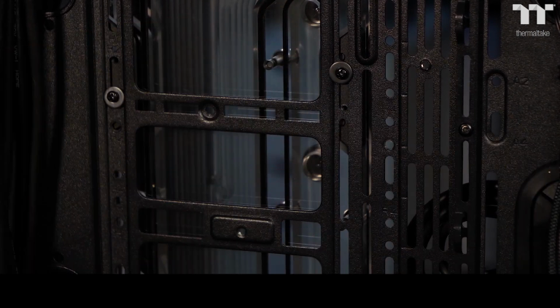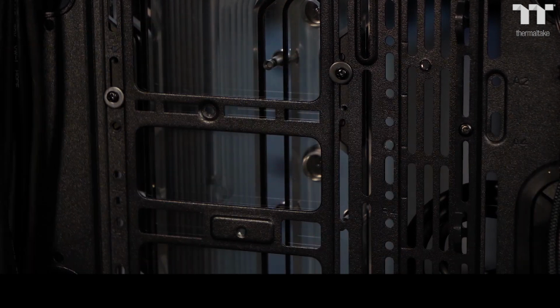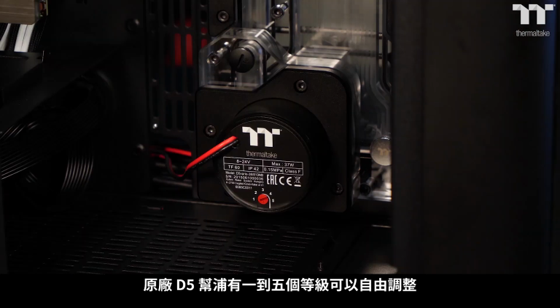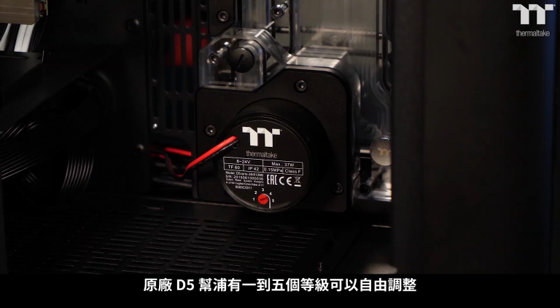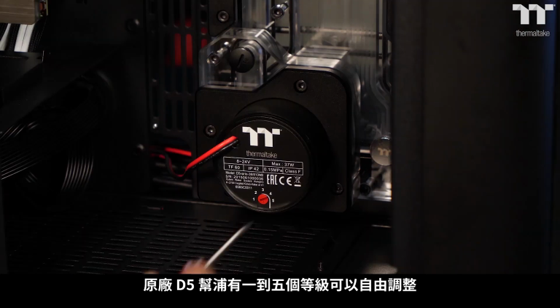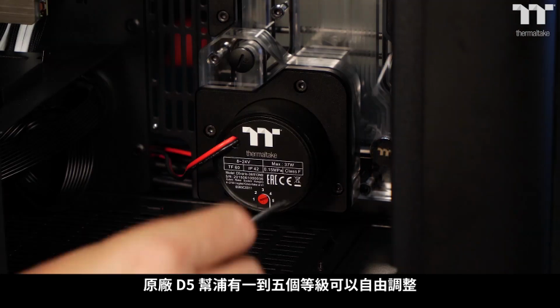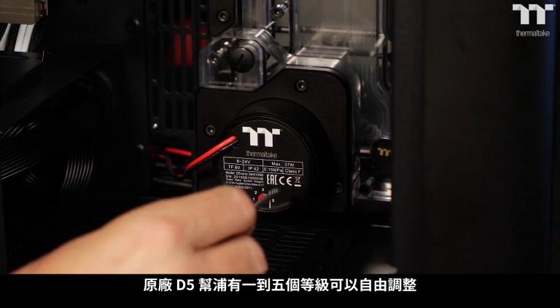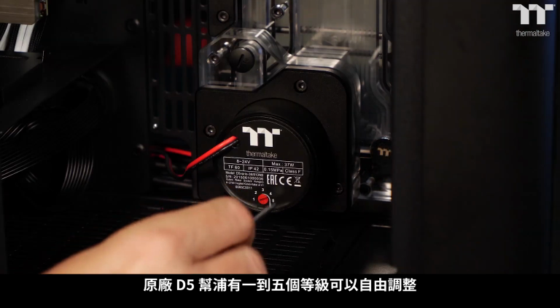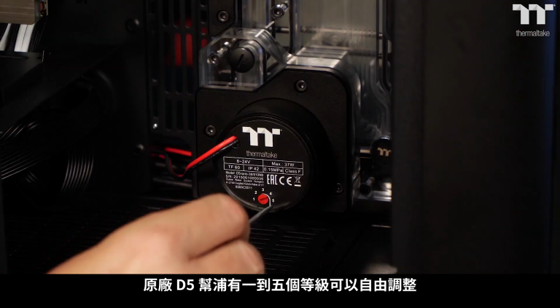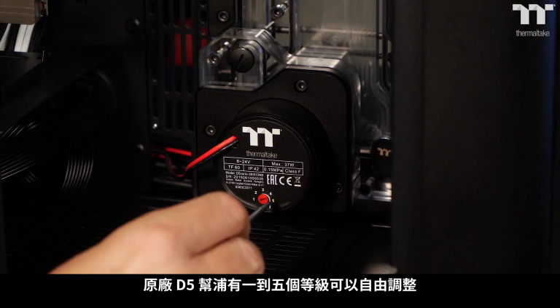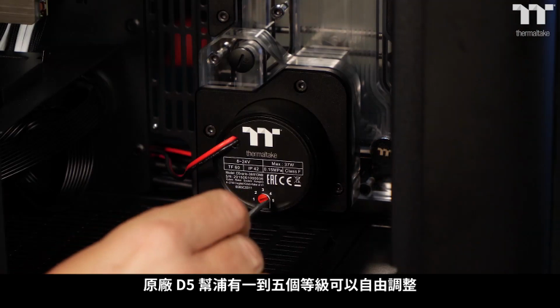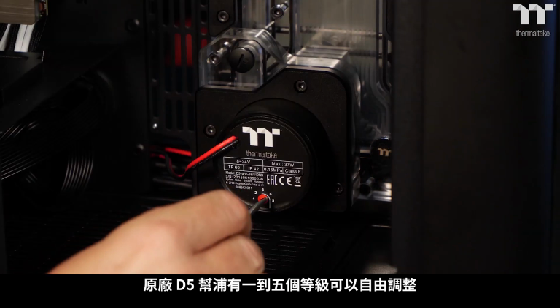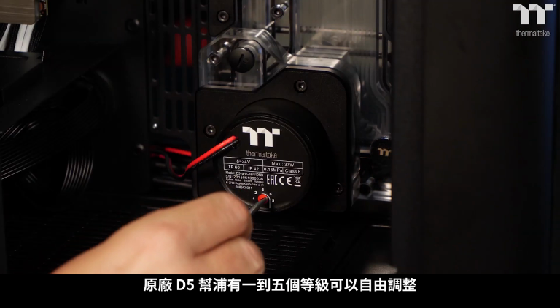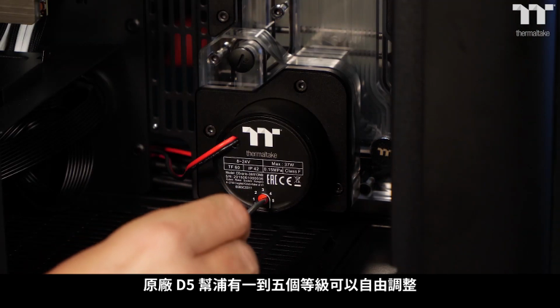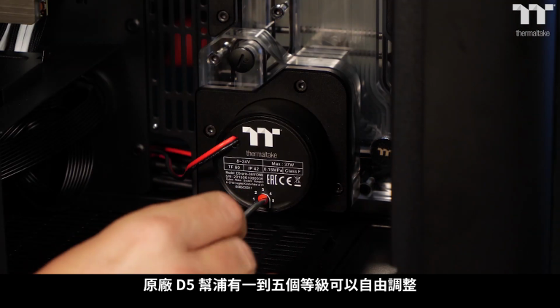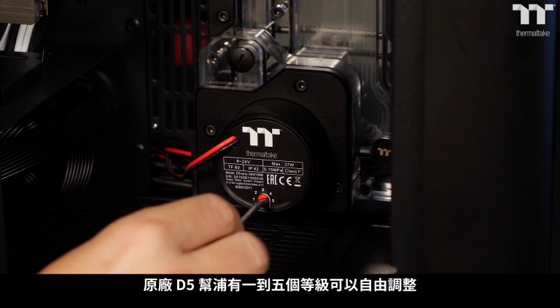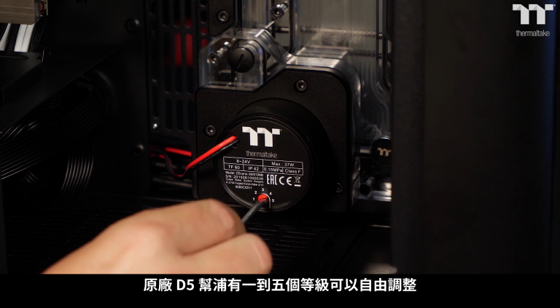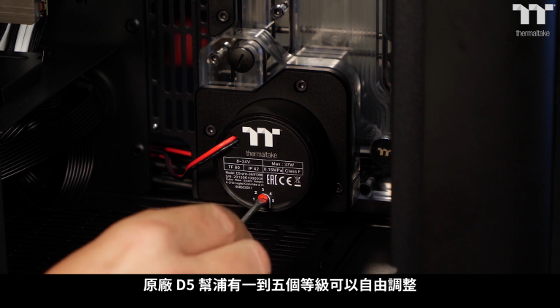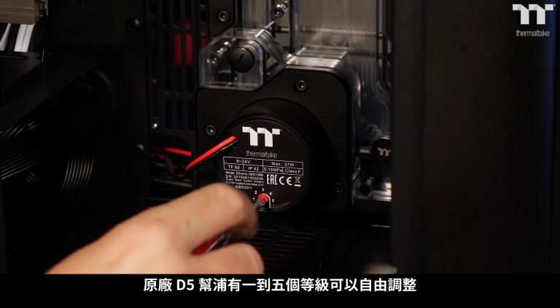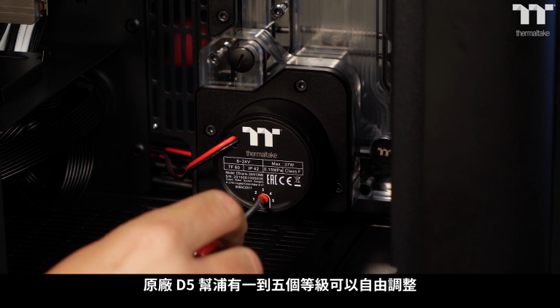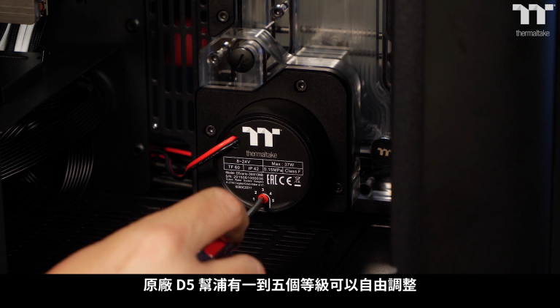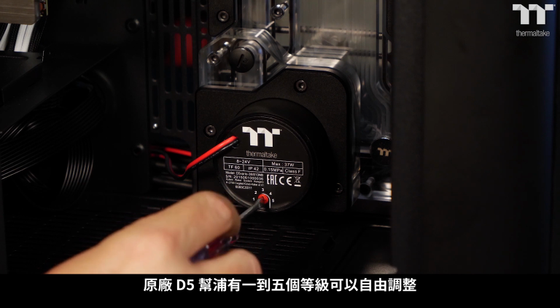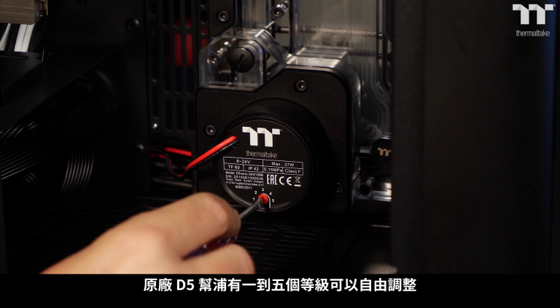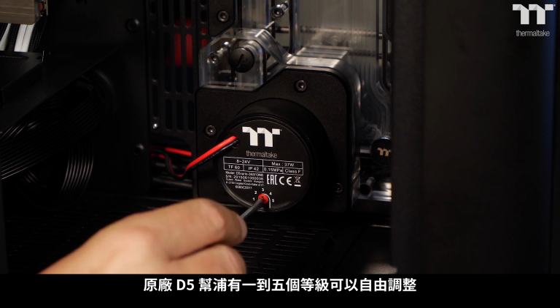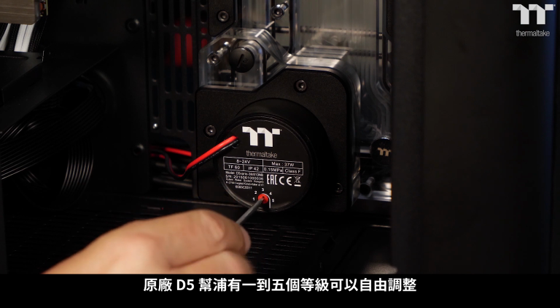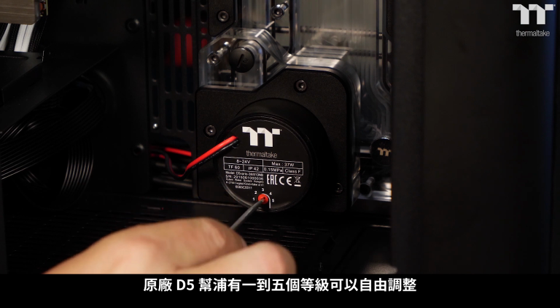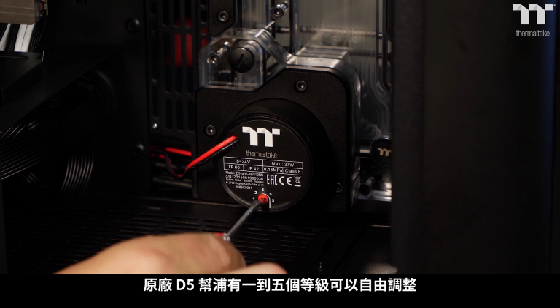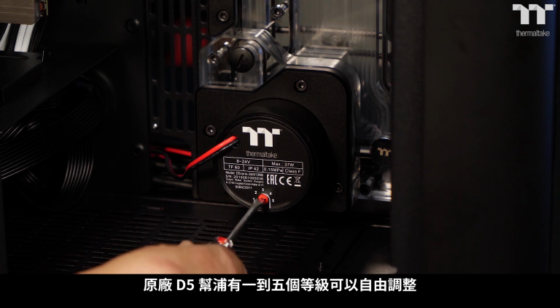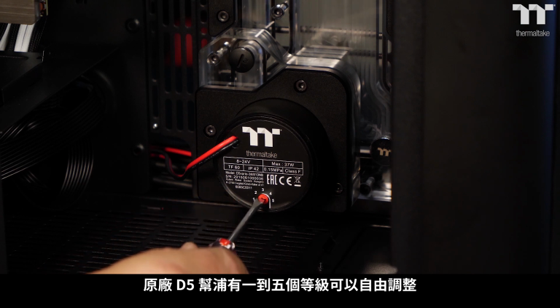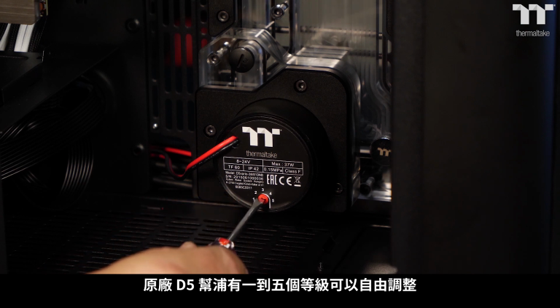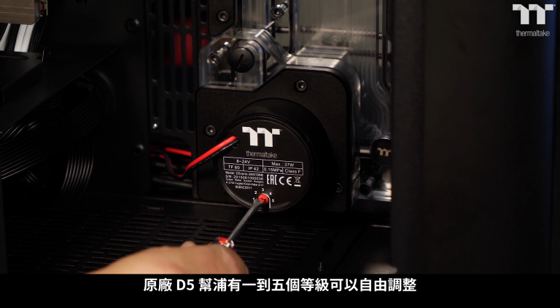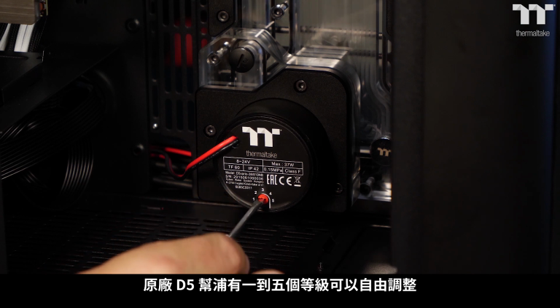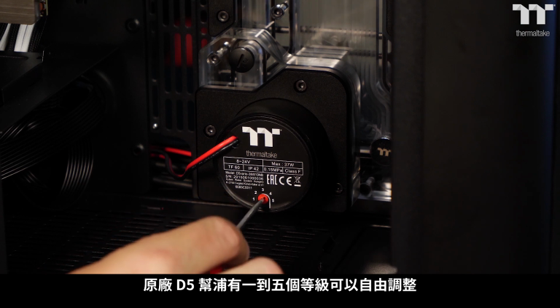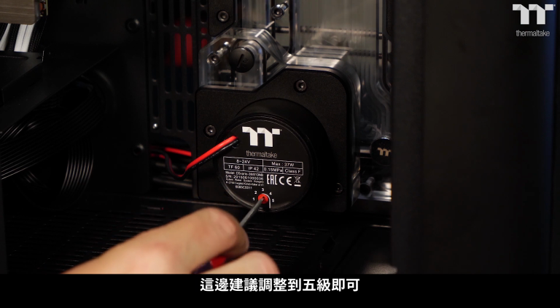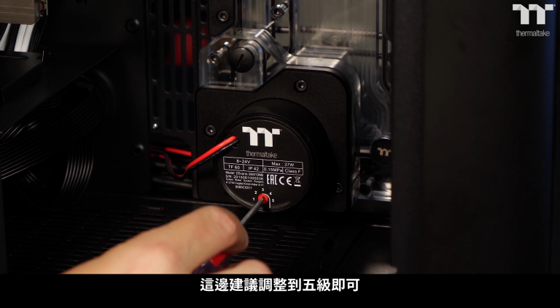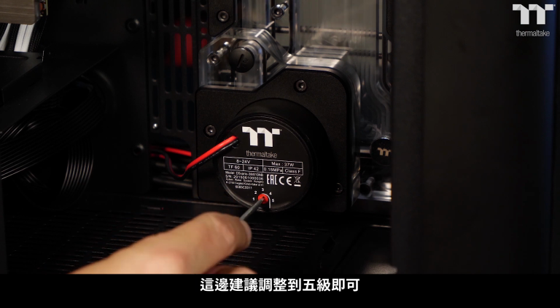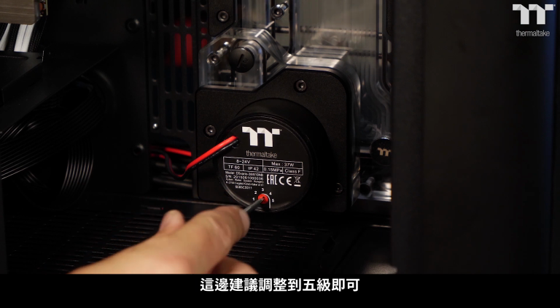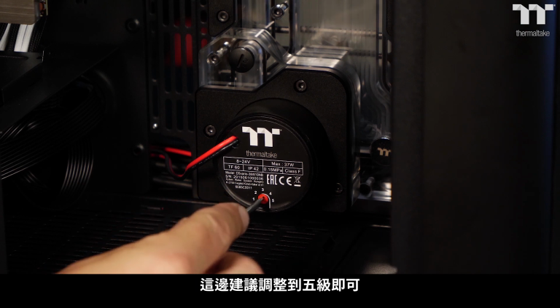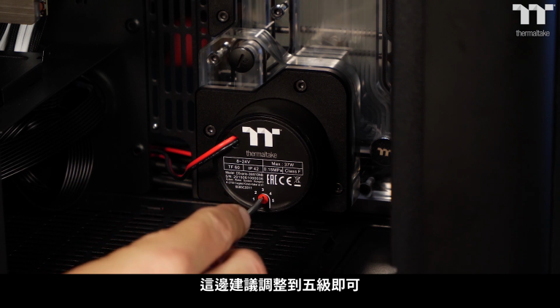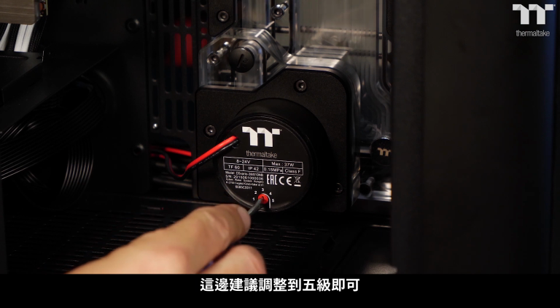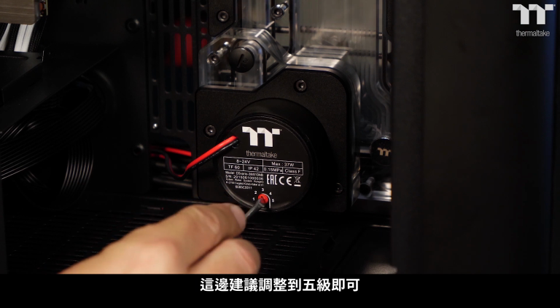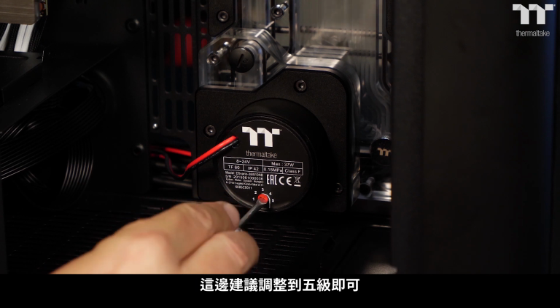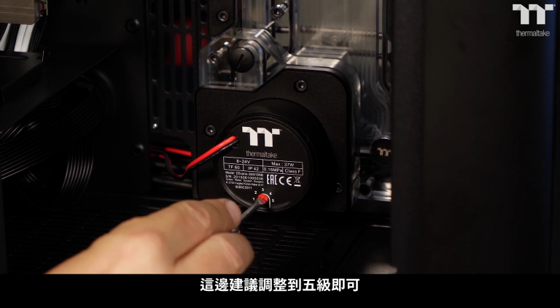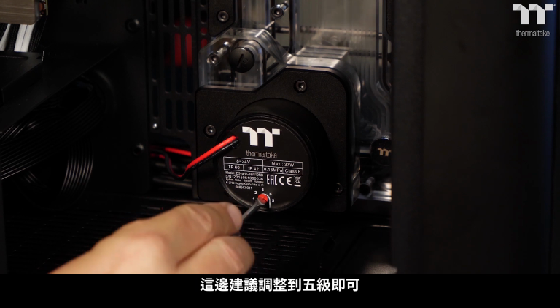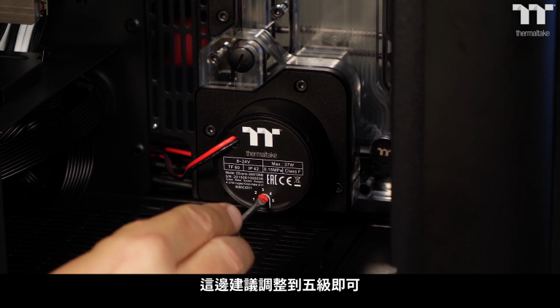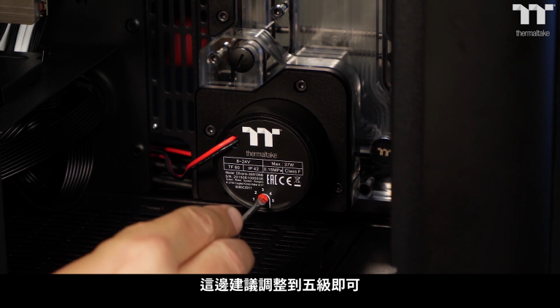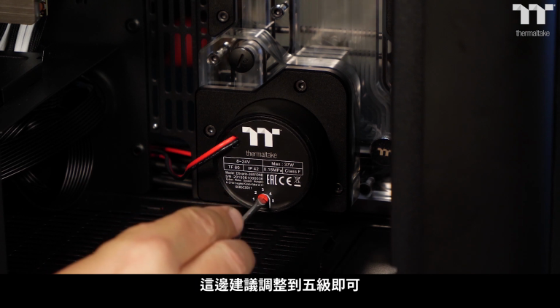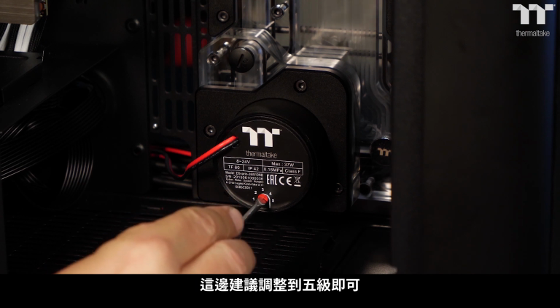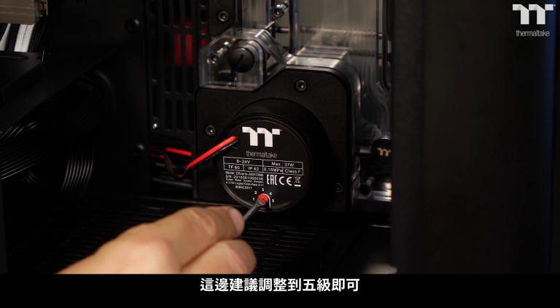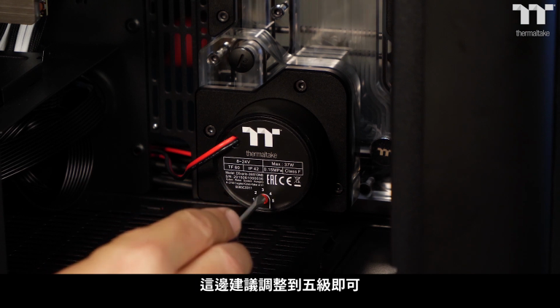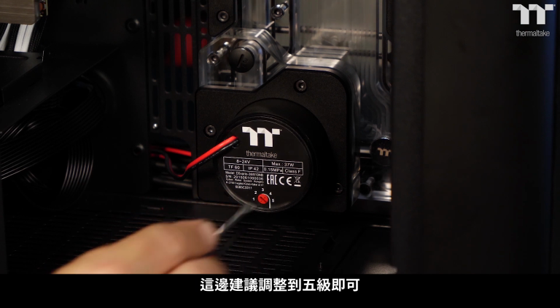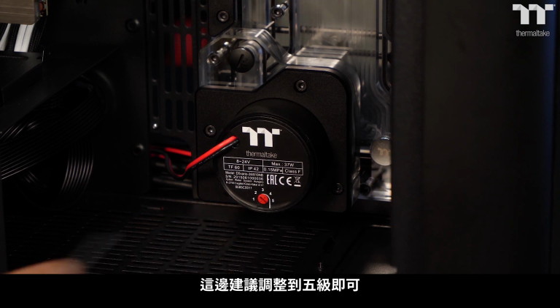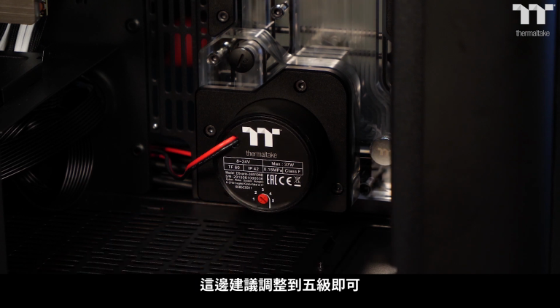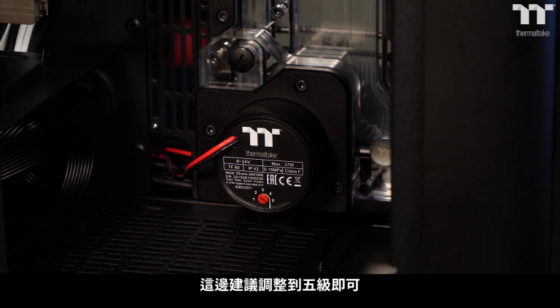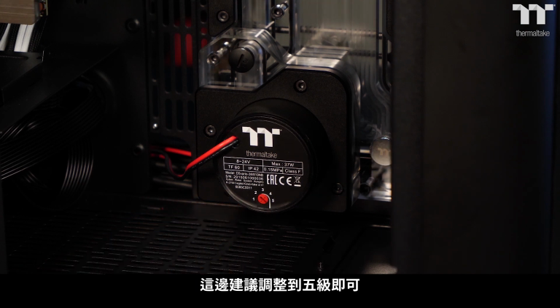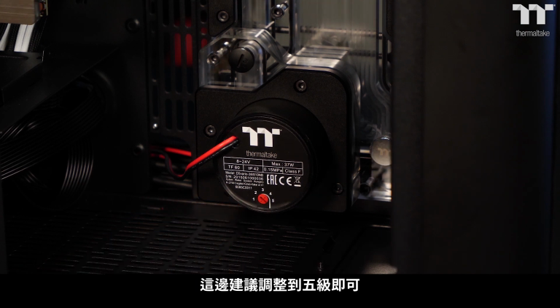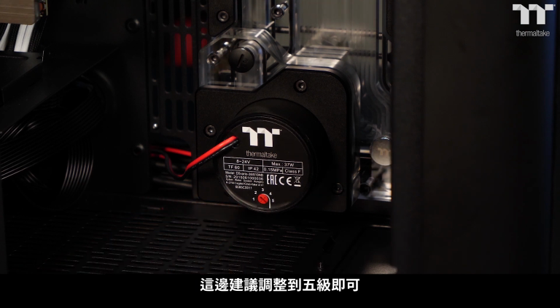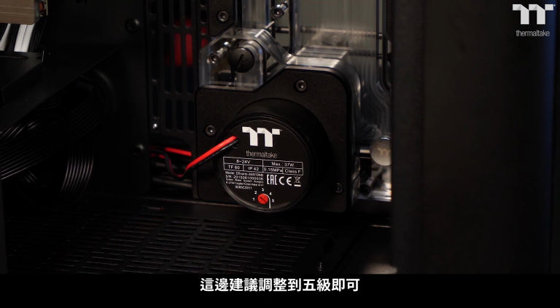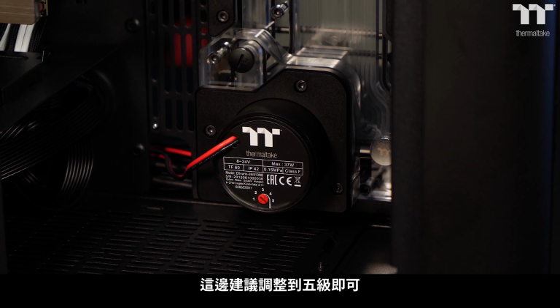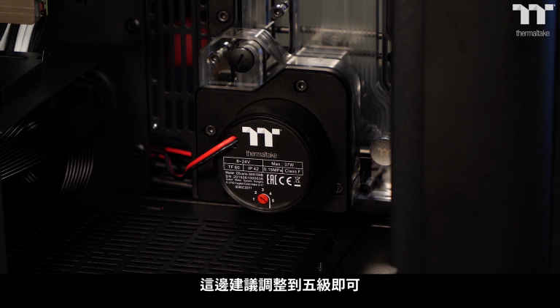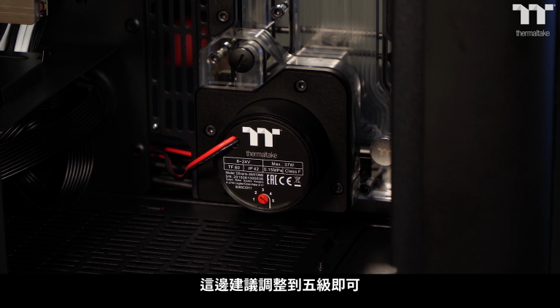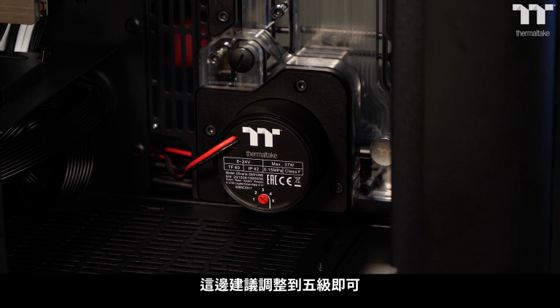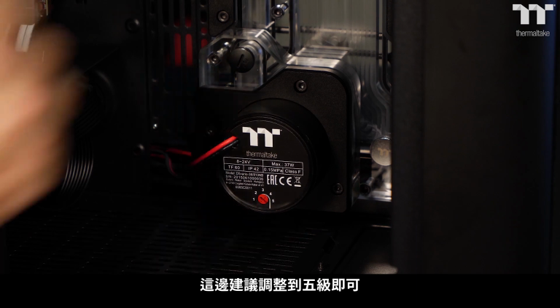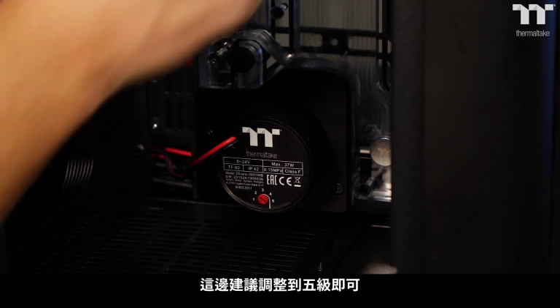The D5 pump includes an adjustable speed setting from 1 to 5, and for basic loops we recommend a setting of 2 to 3.